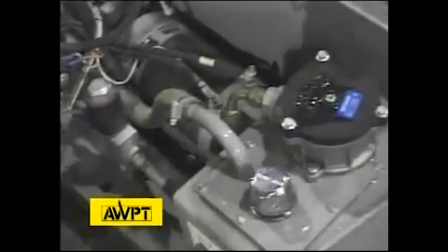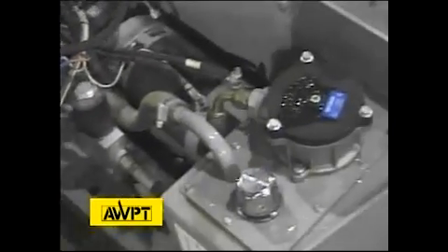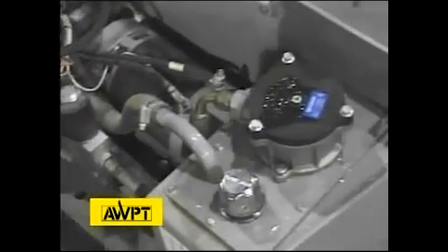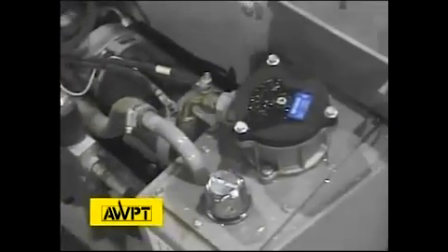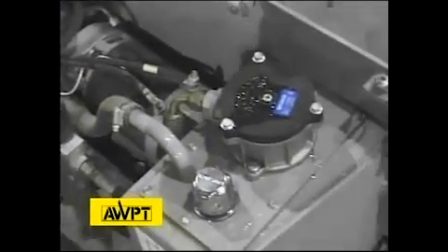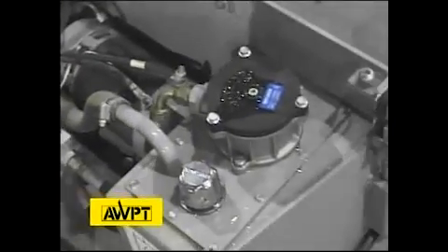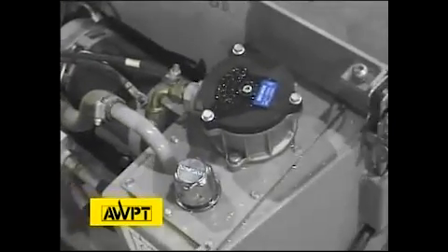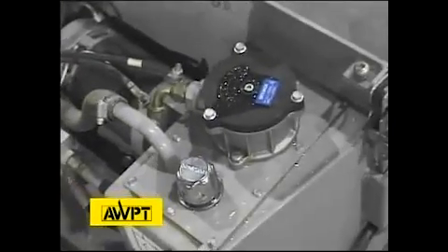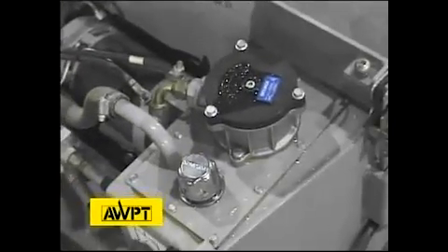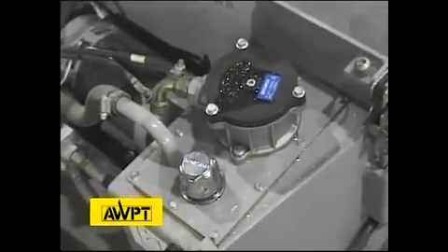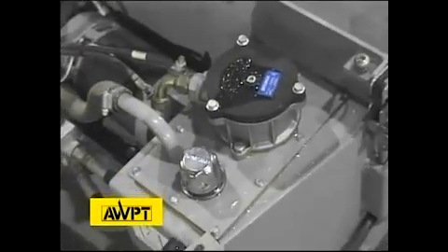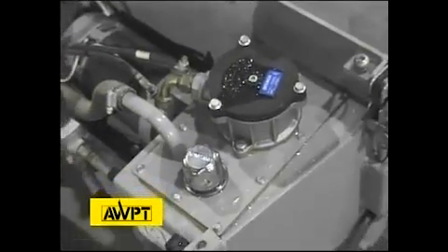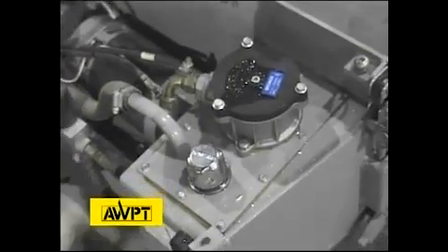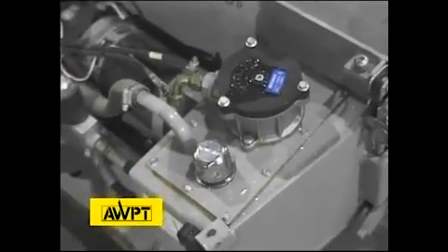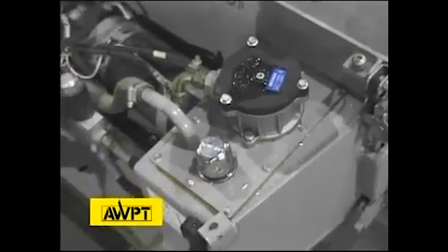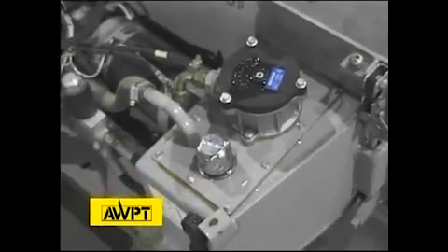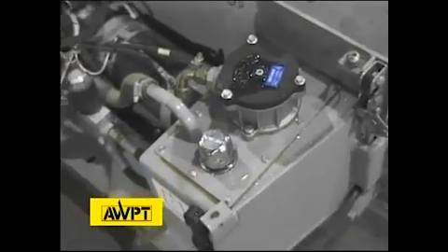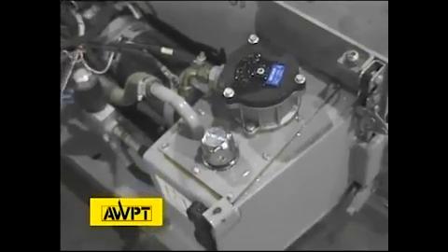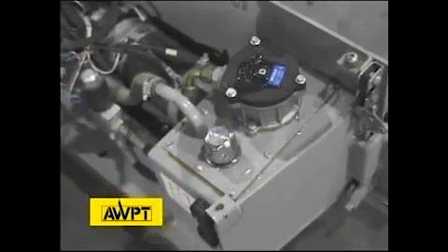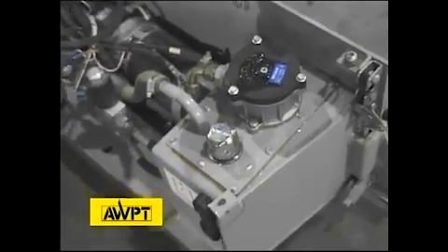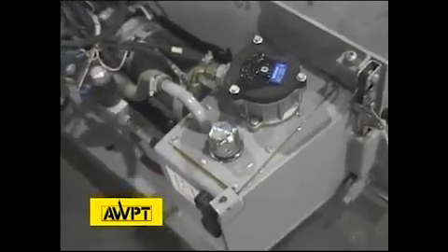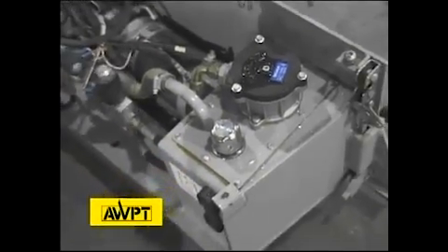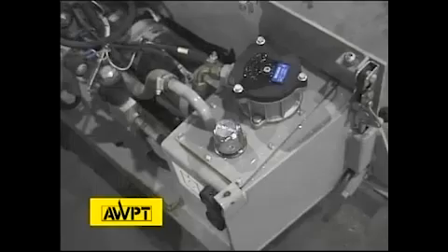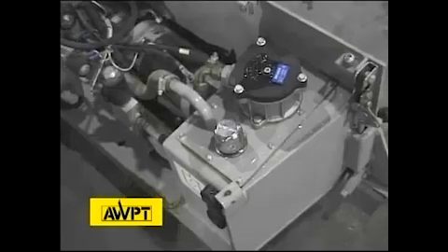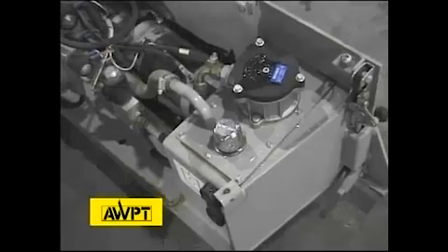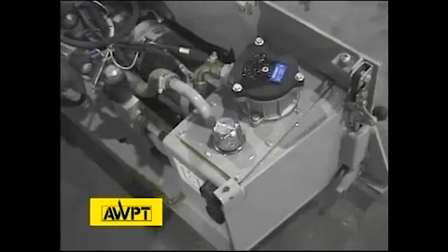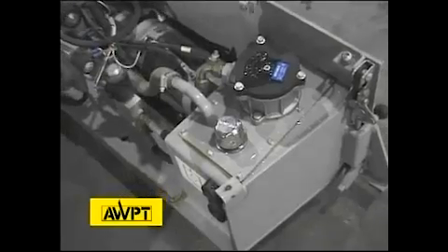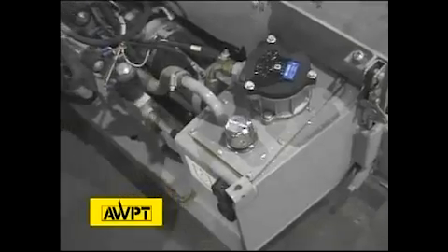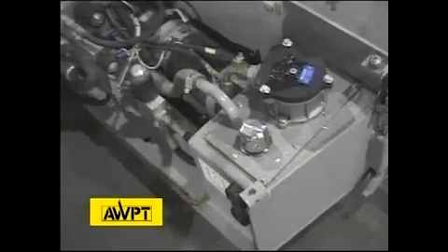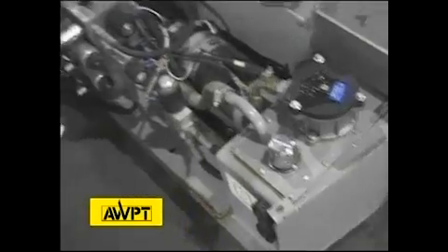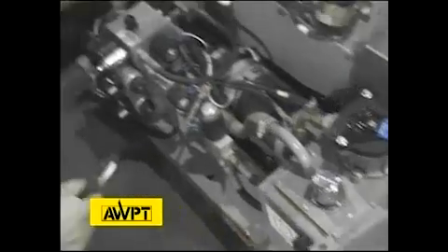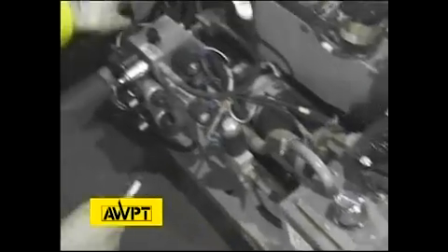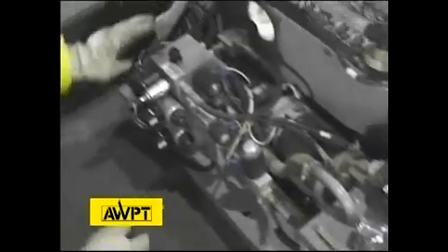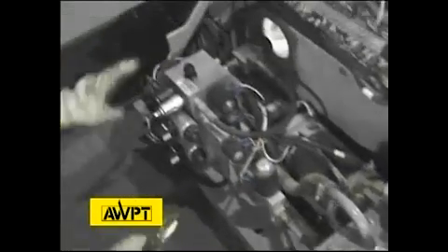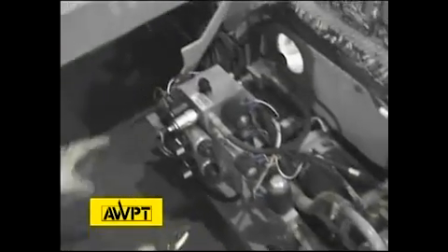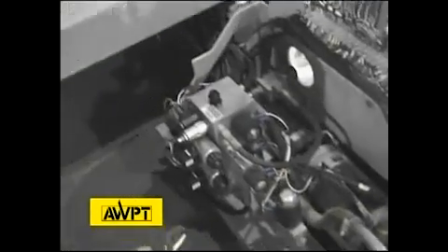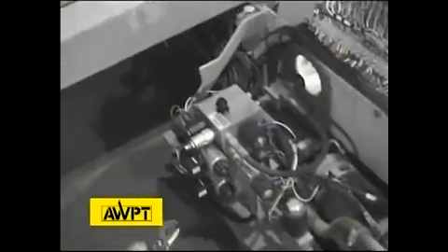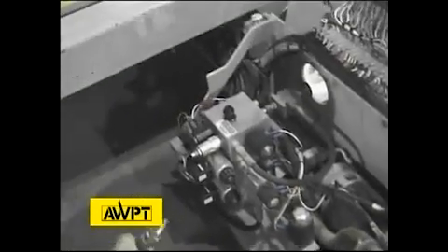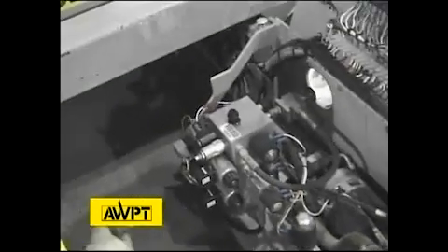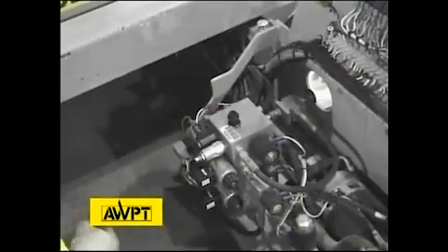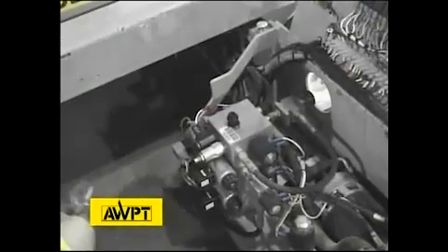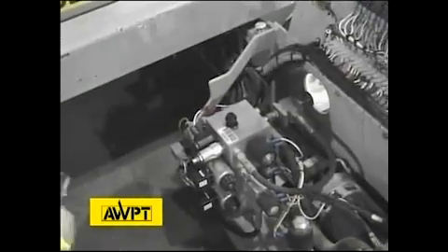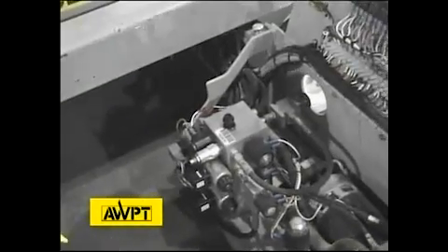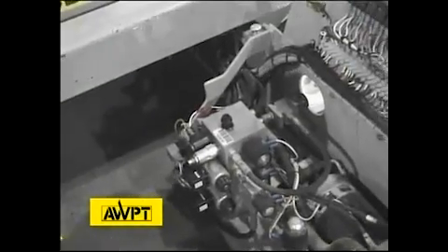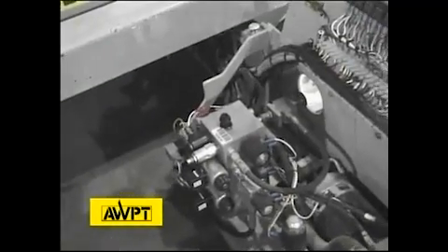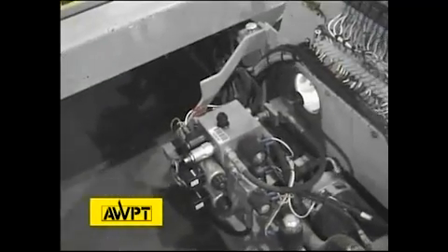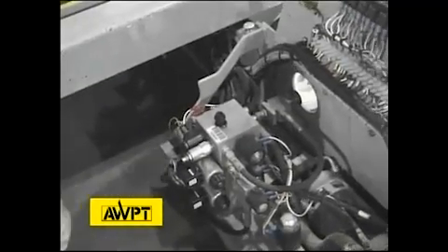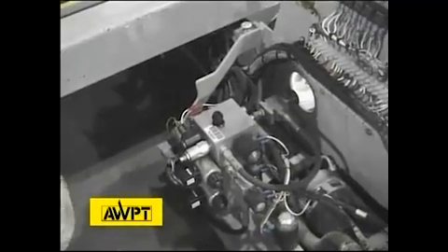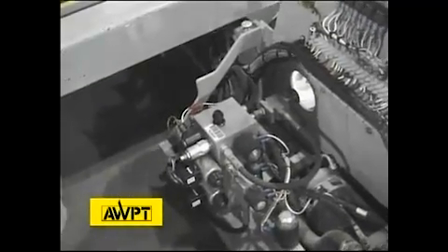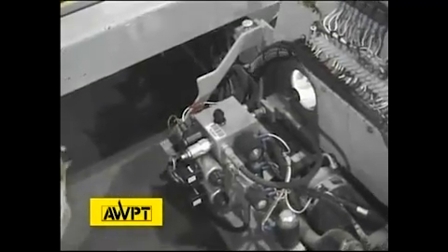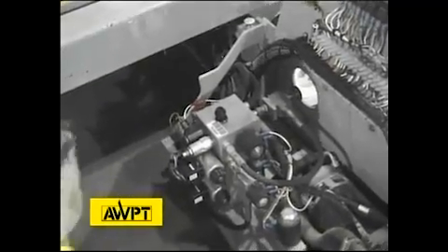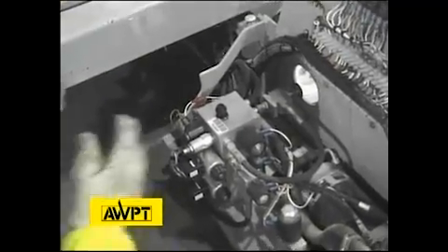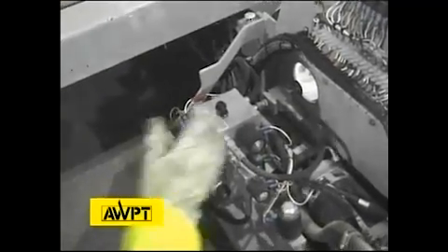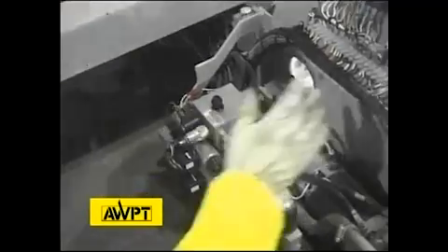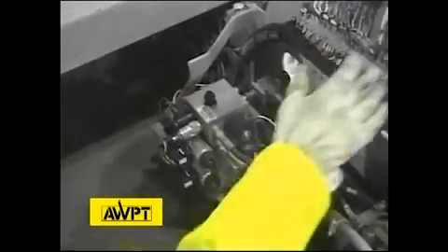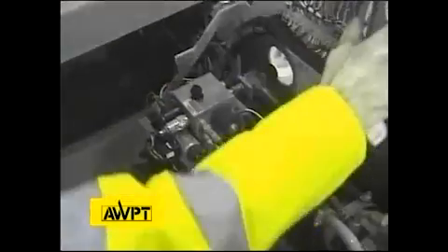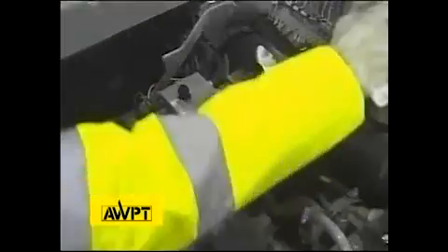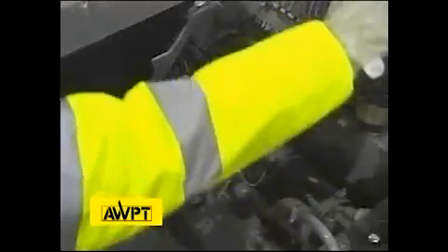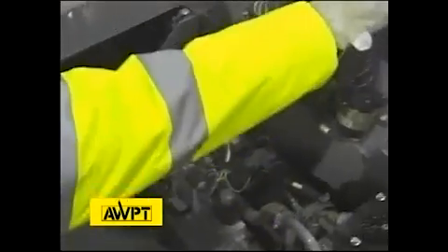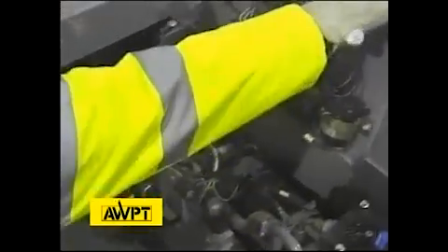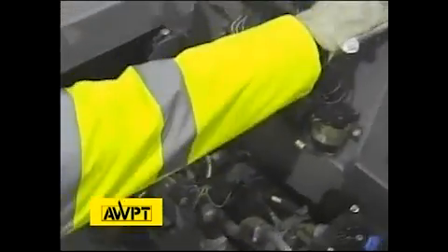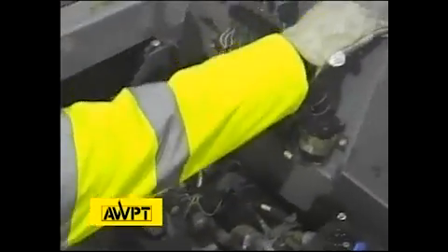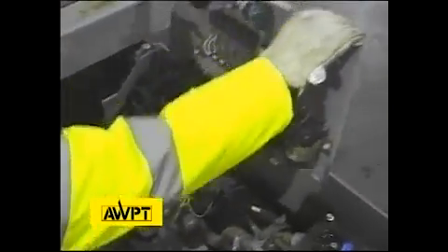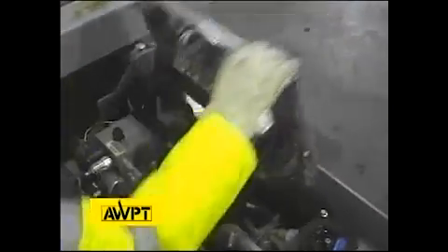Over here we have the hydraulic tank. We're looking for the hydraulic fluid level and checking the hoses to make sure there's nothing pinched or routed in an area where it doesn't belong.